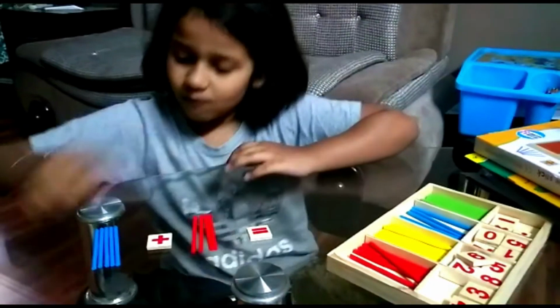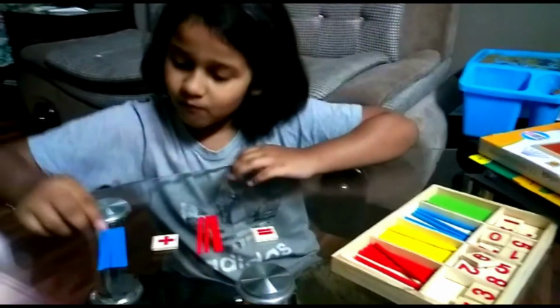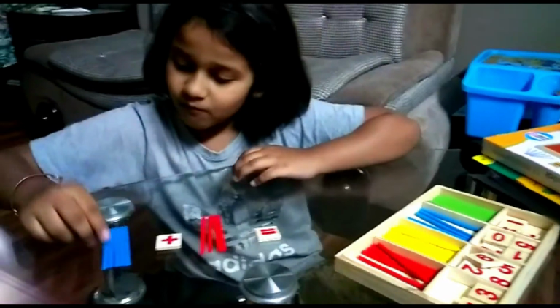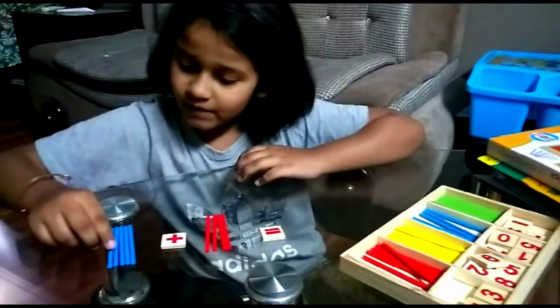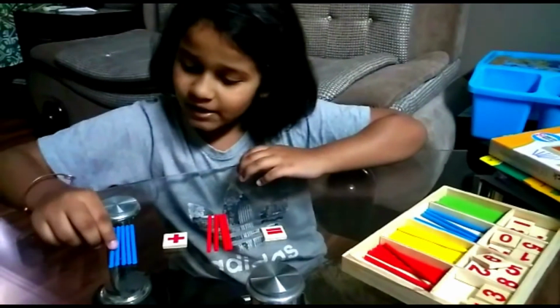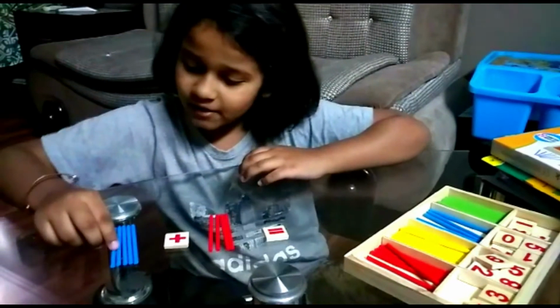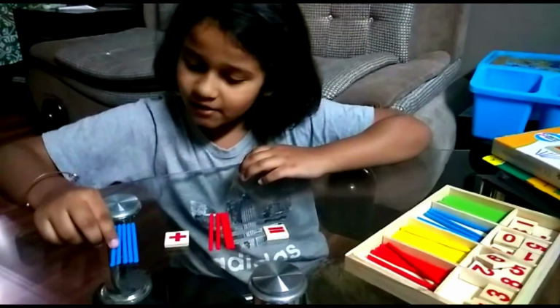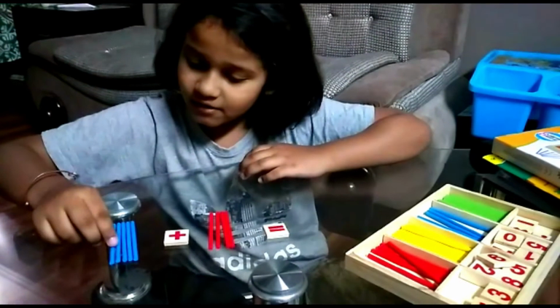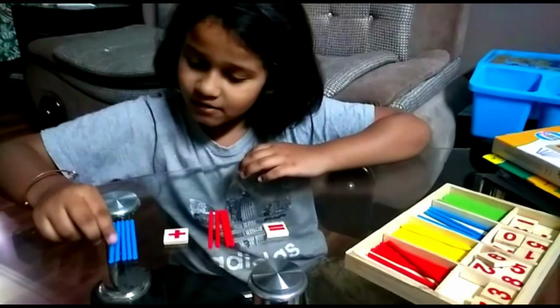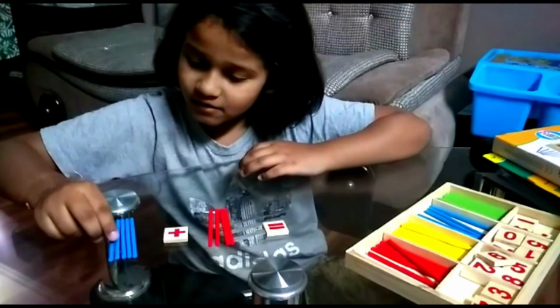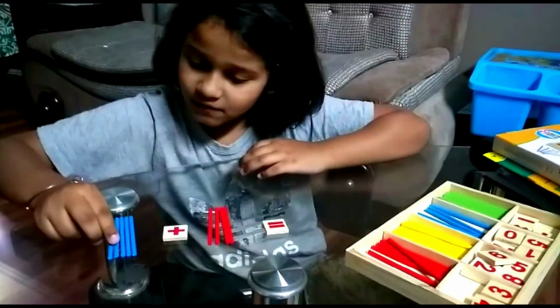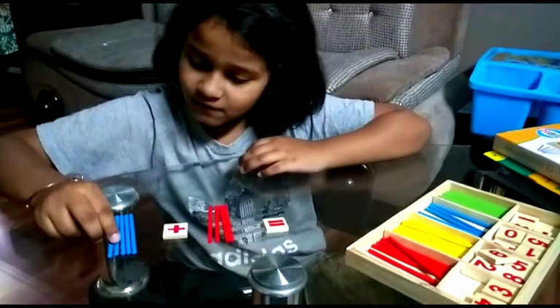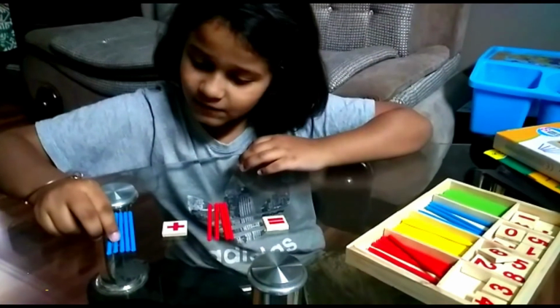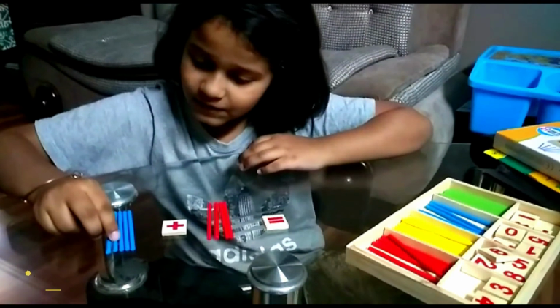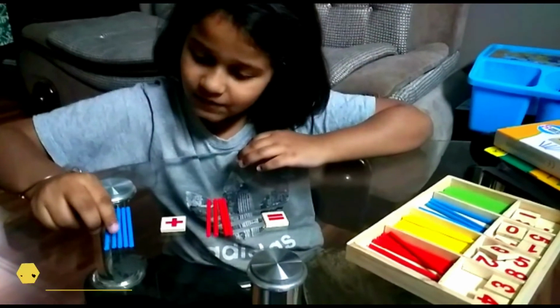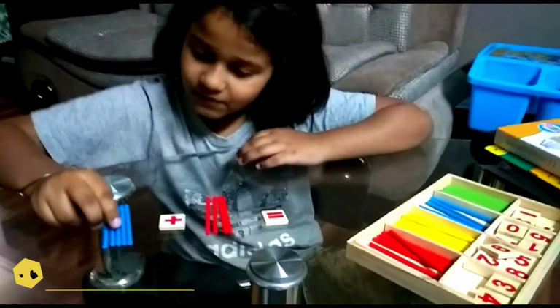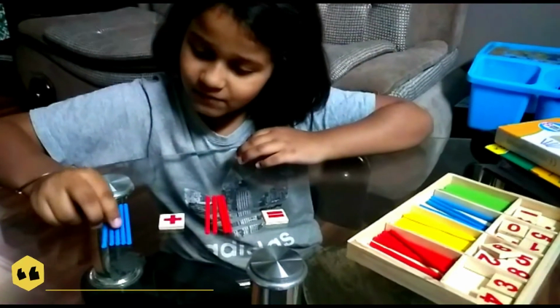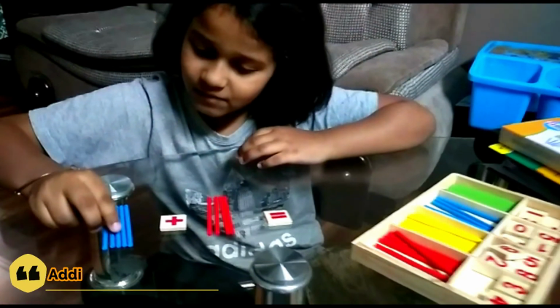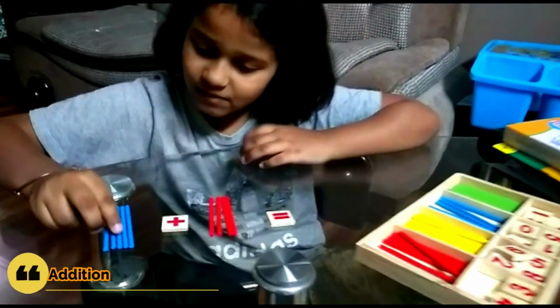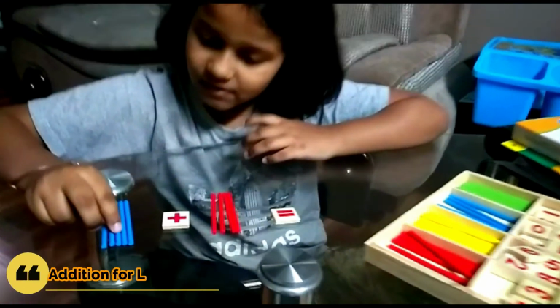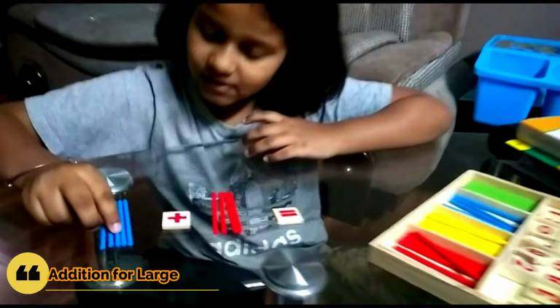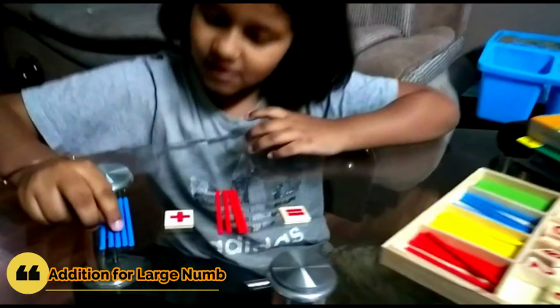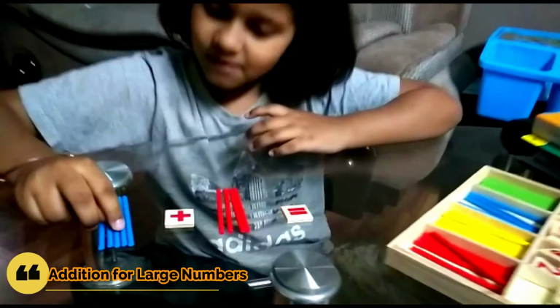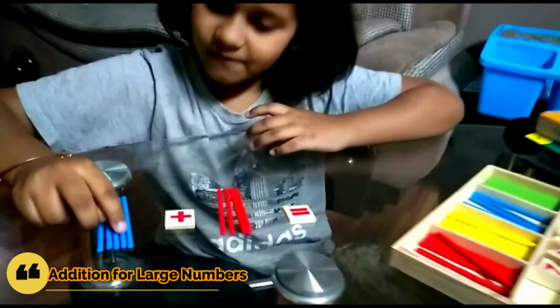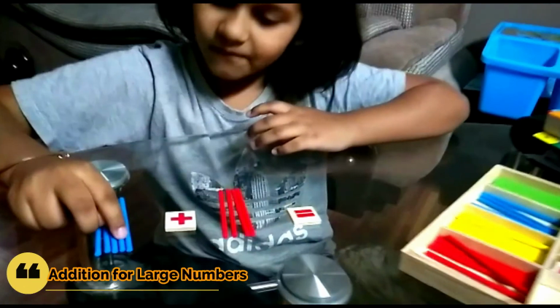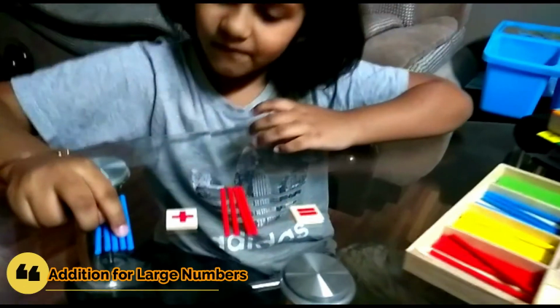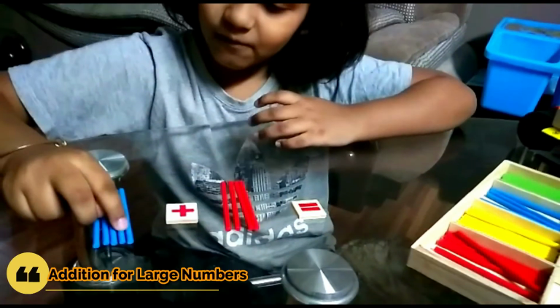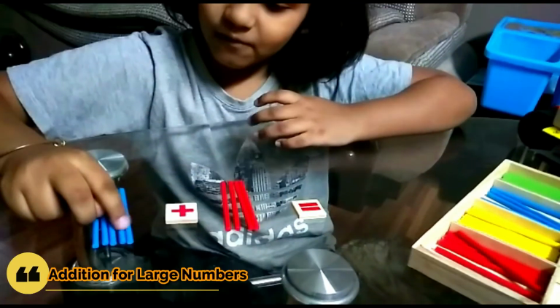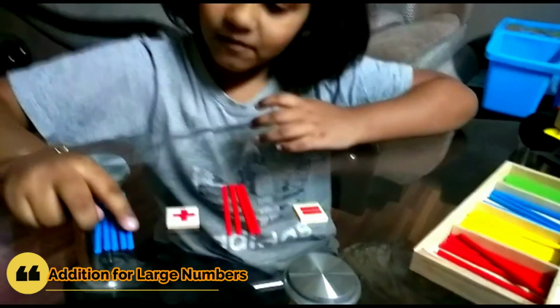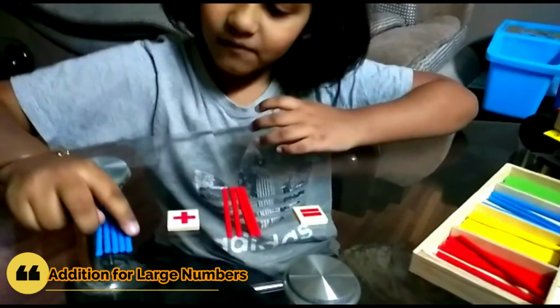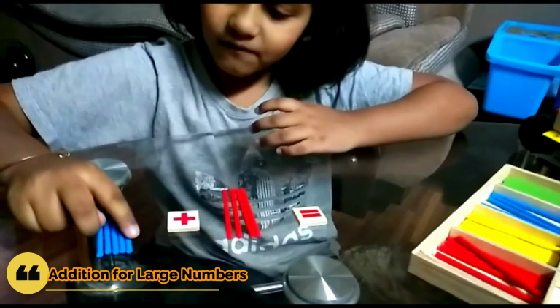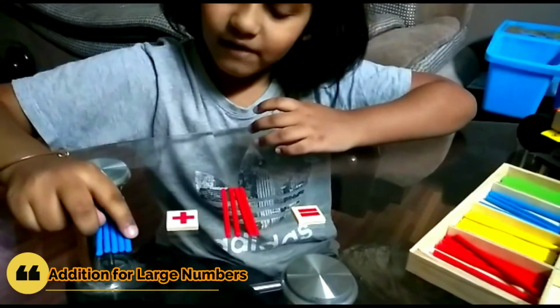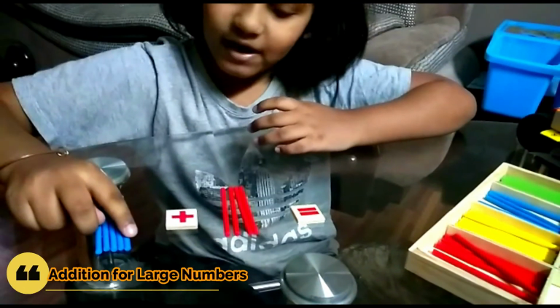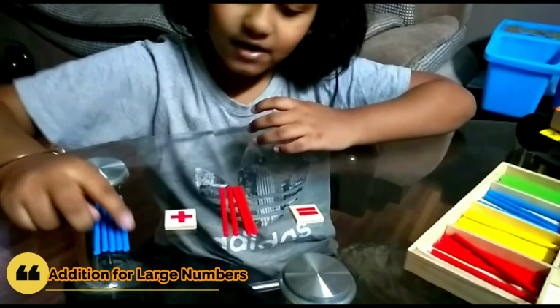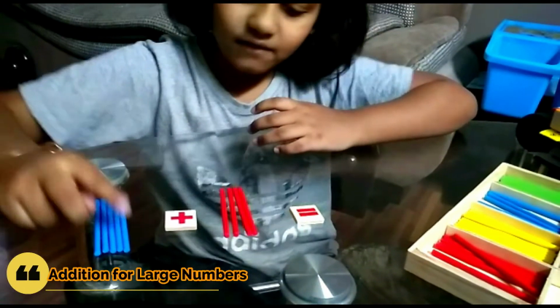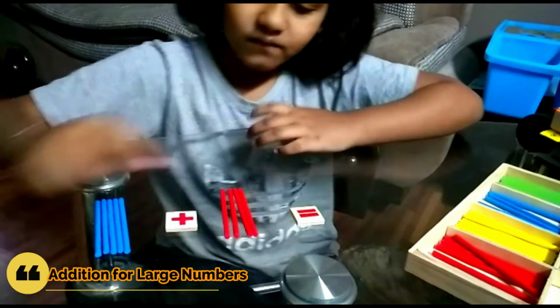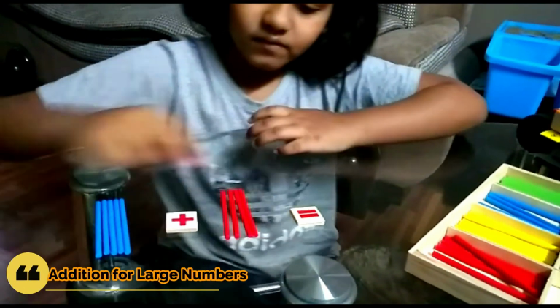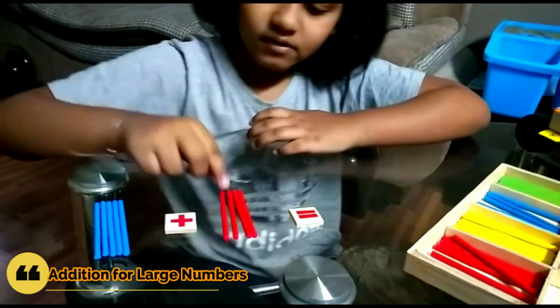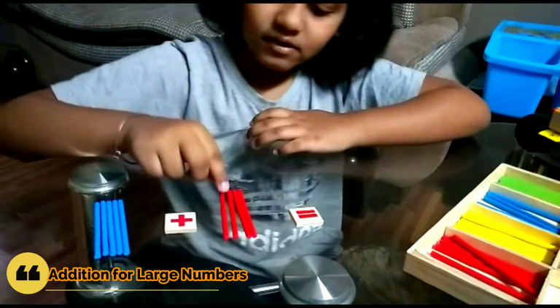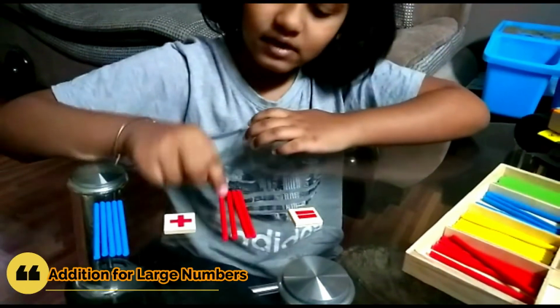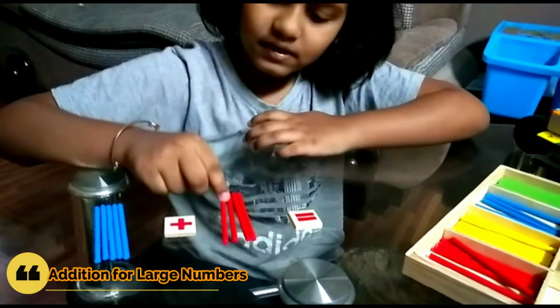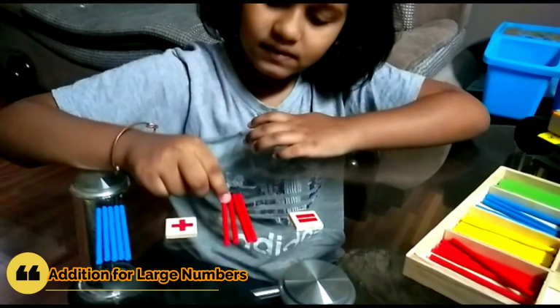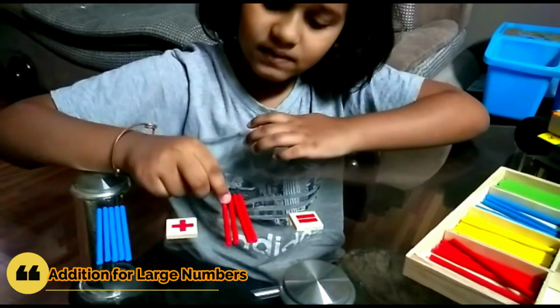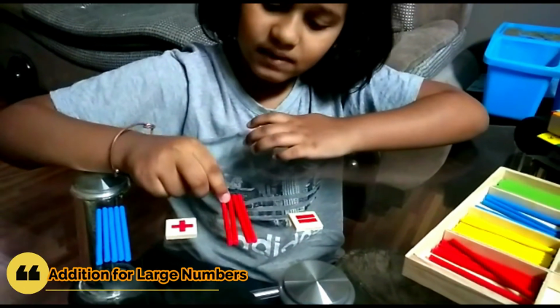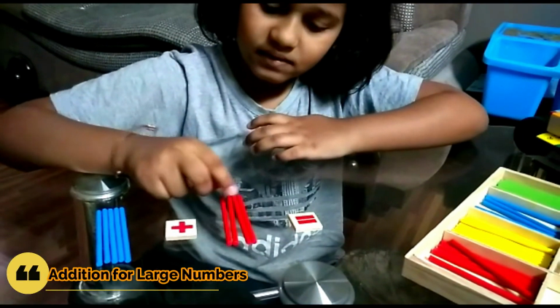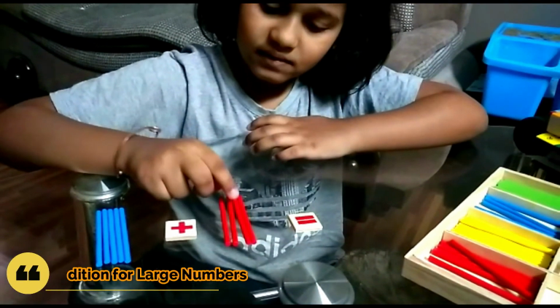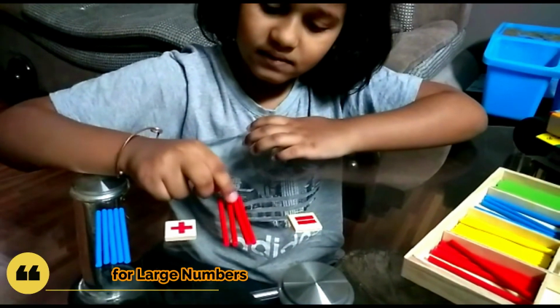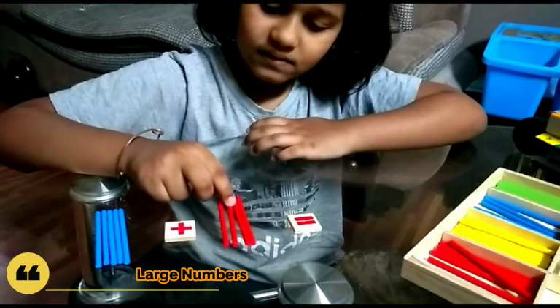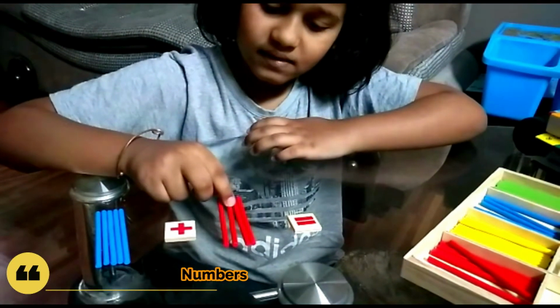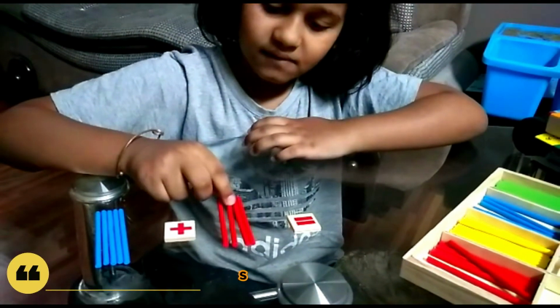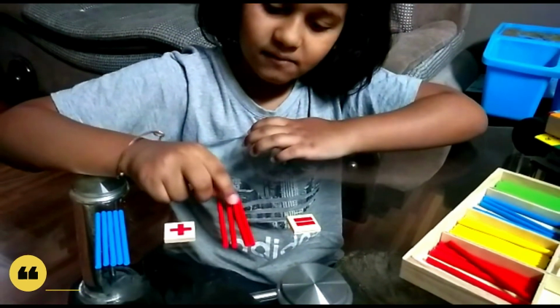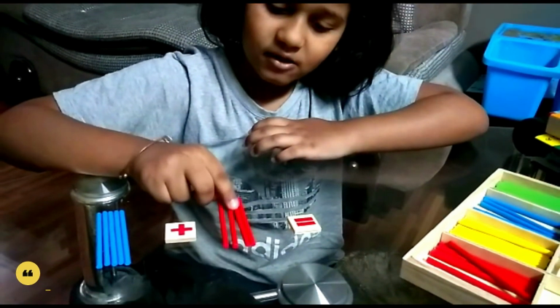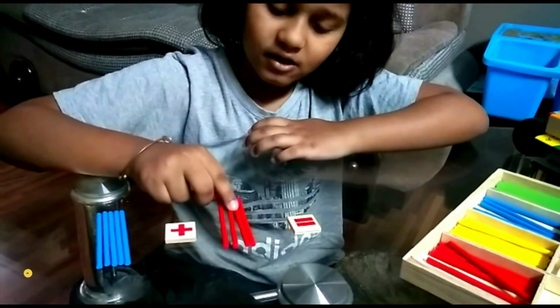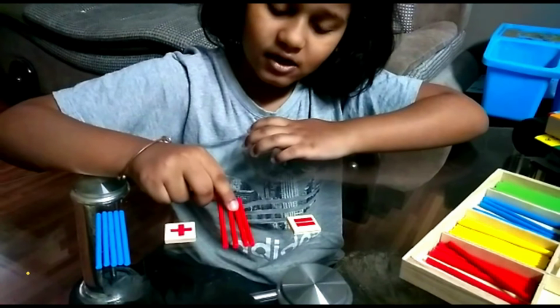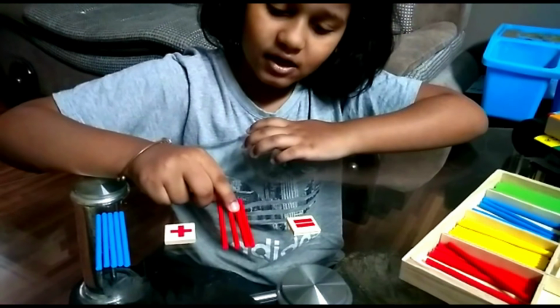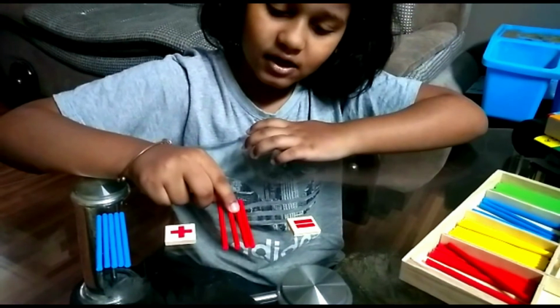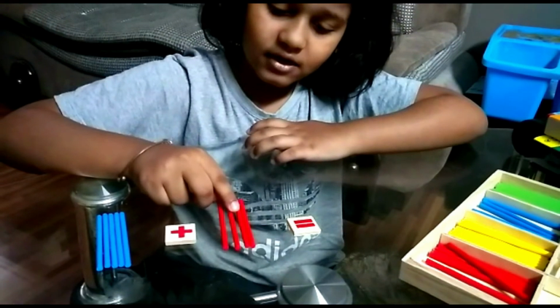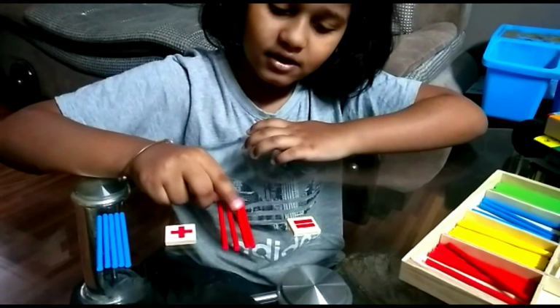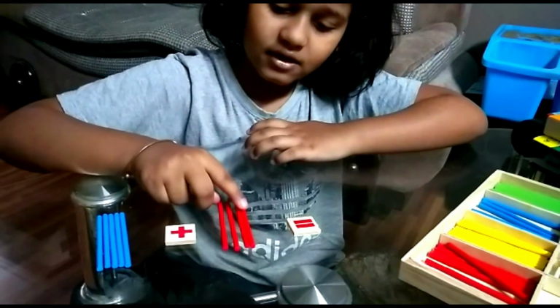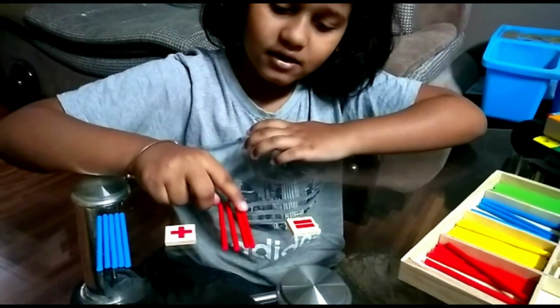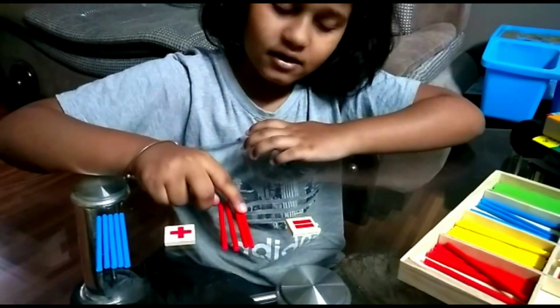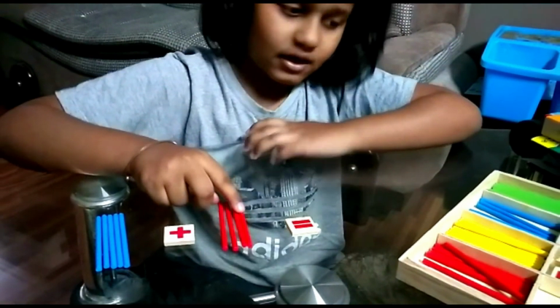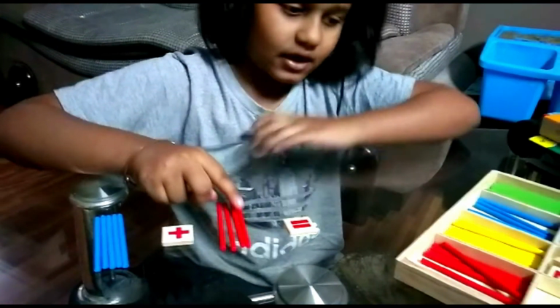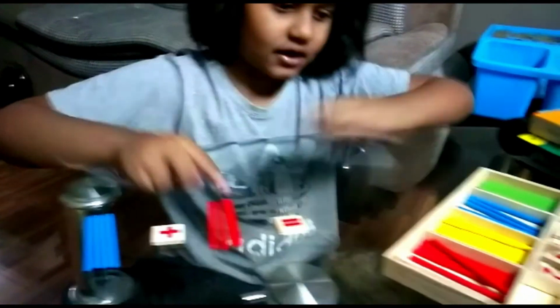One, two, three, four, five, six, seven, eight, nine.